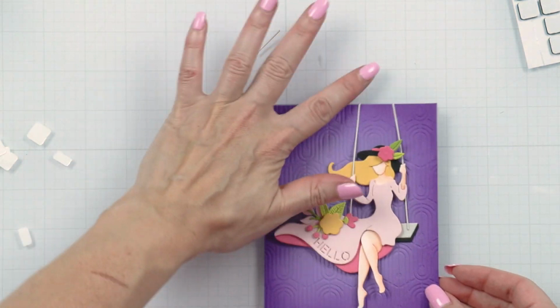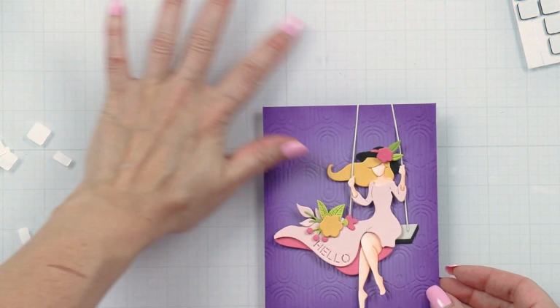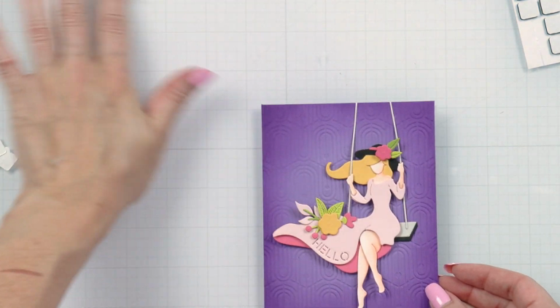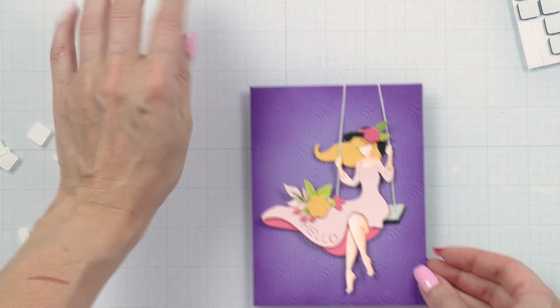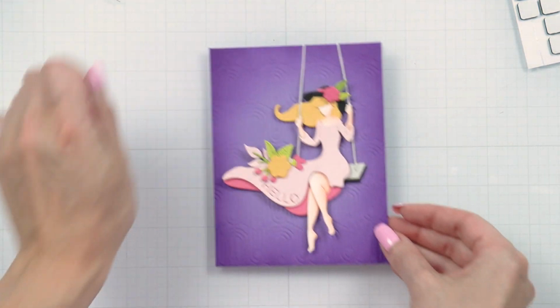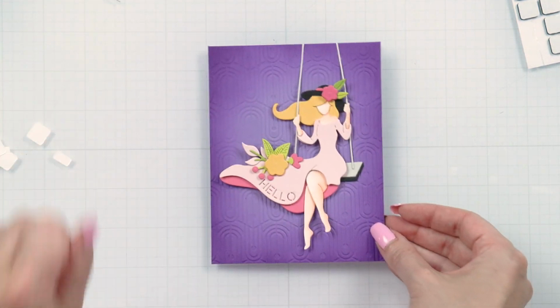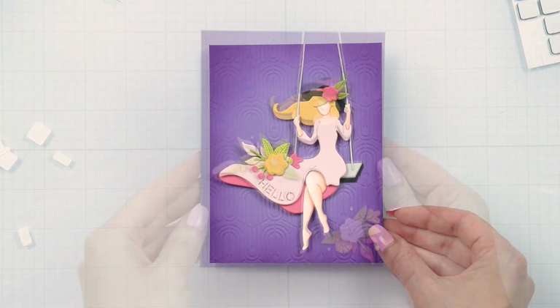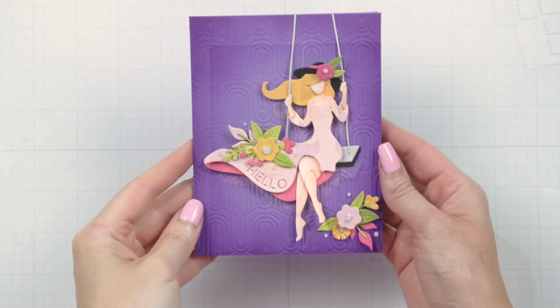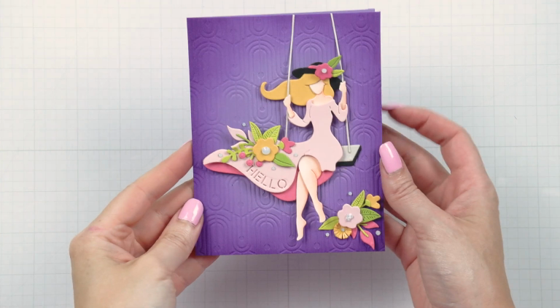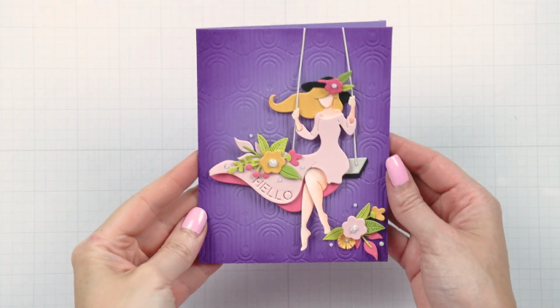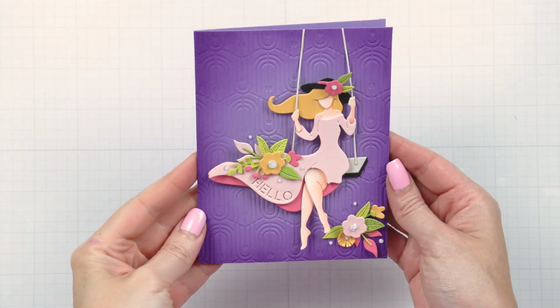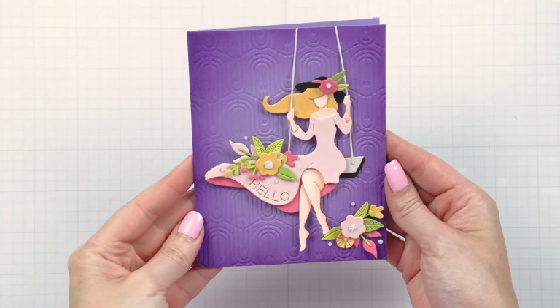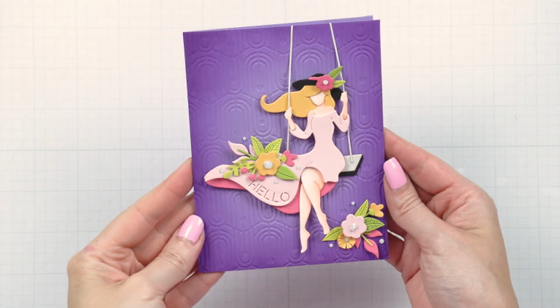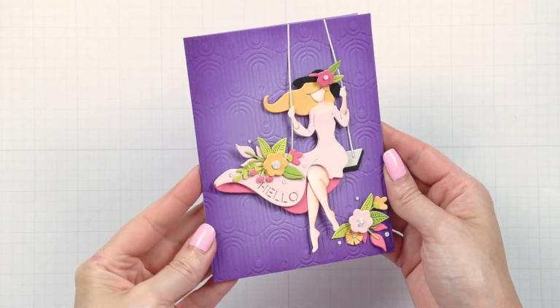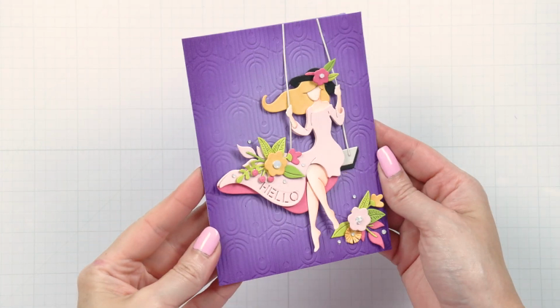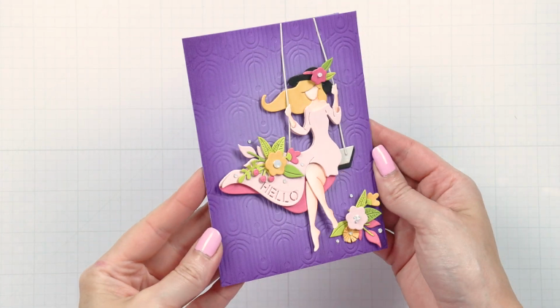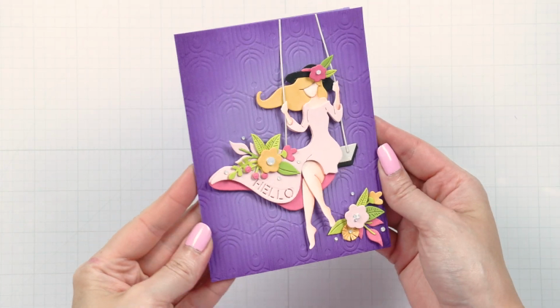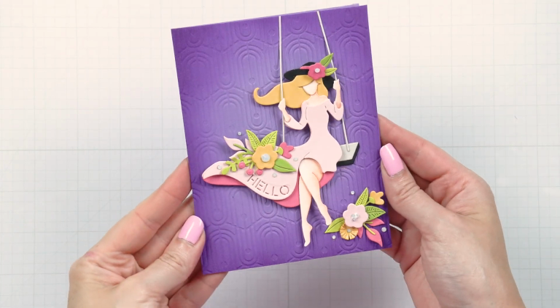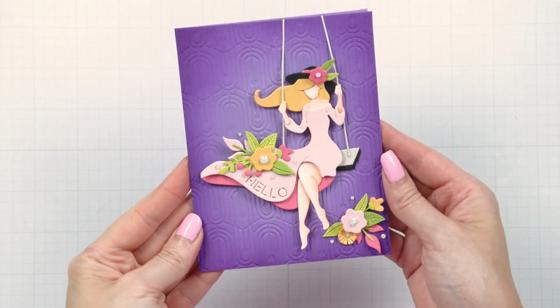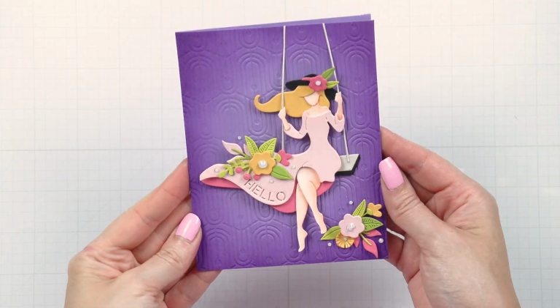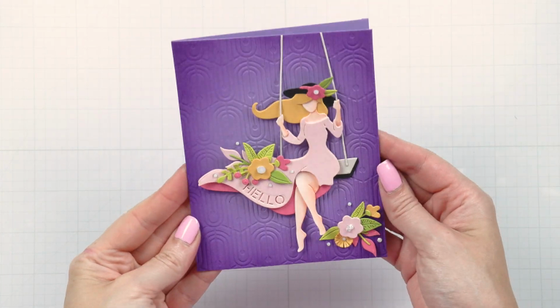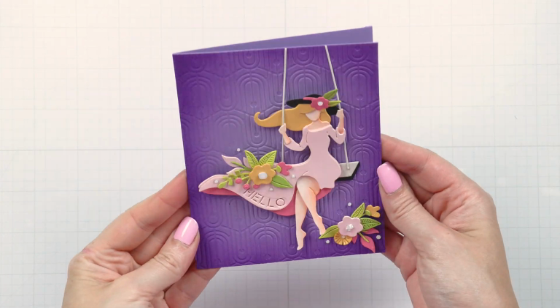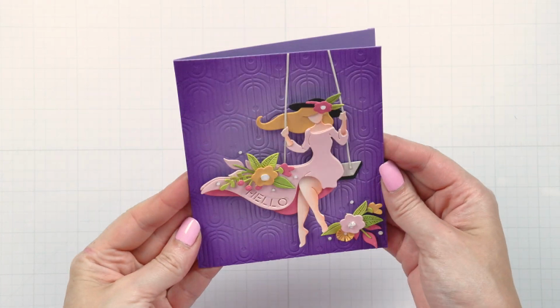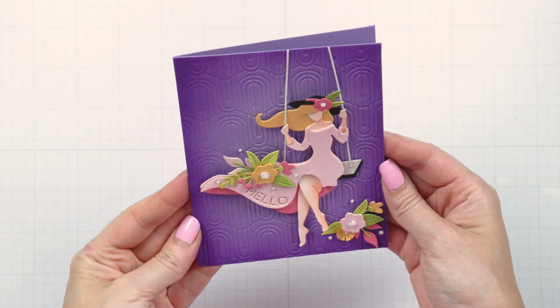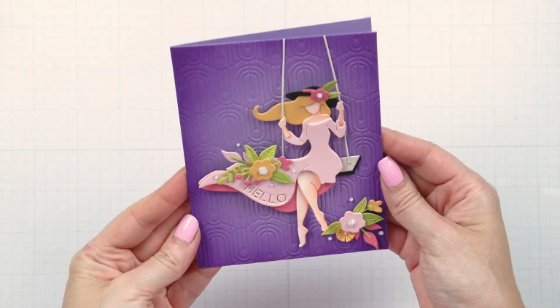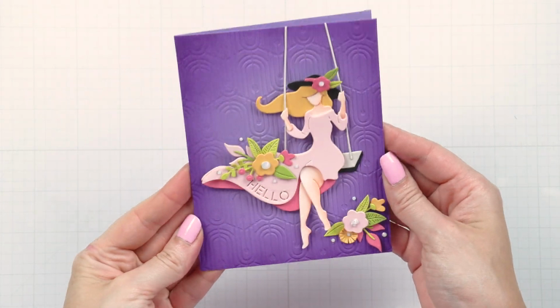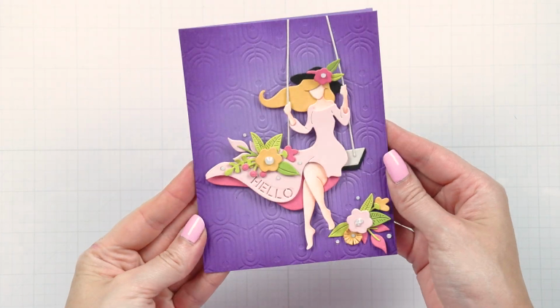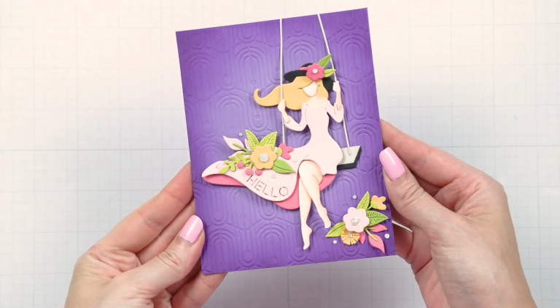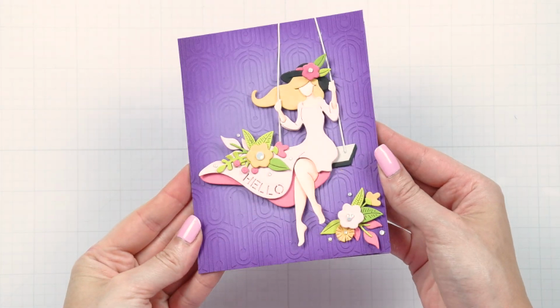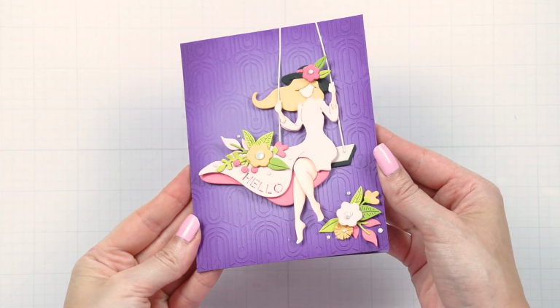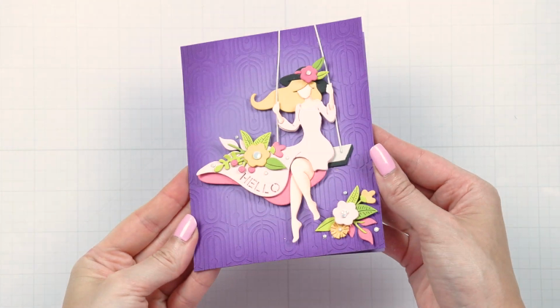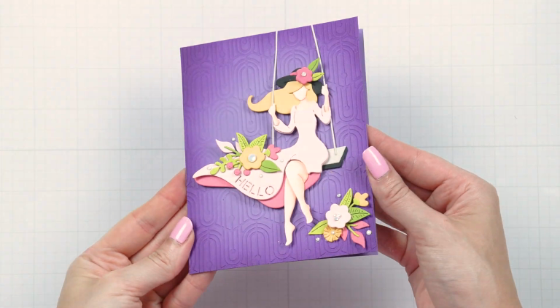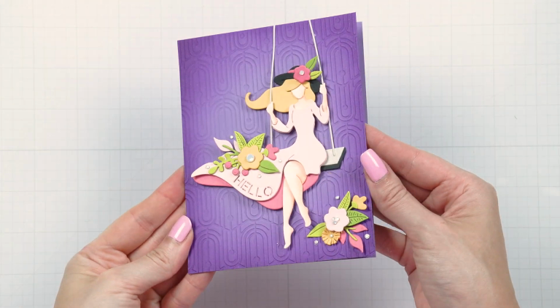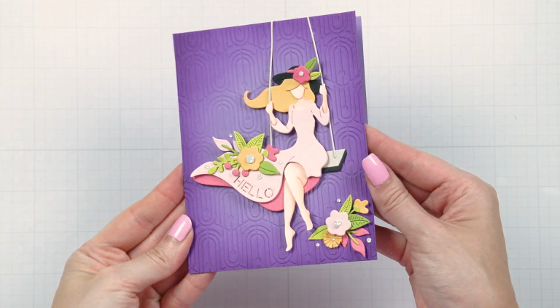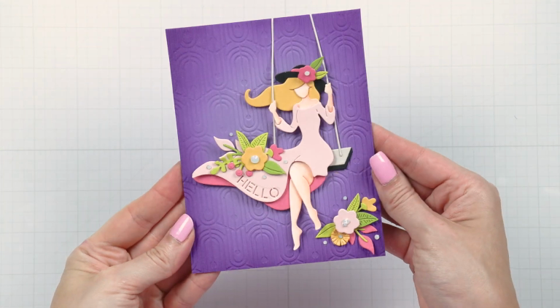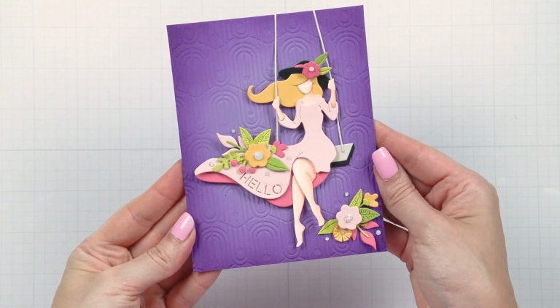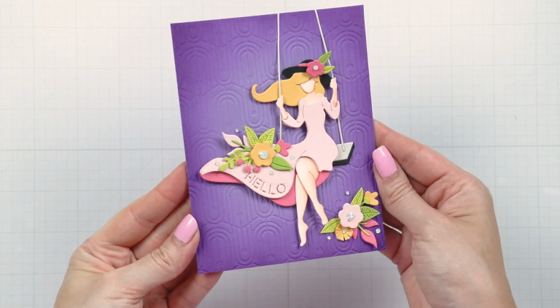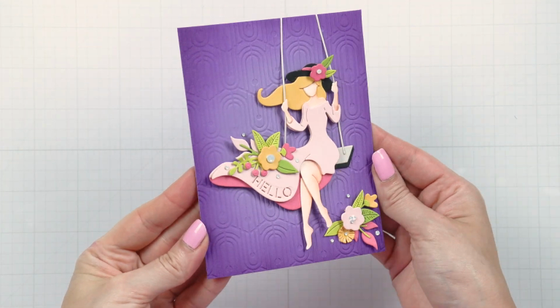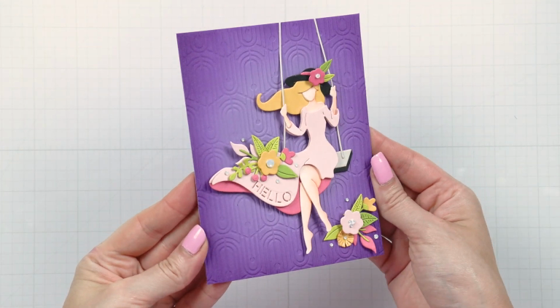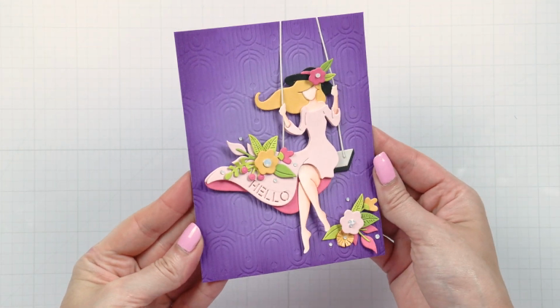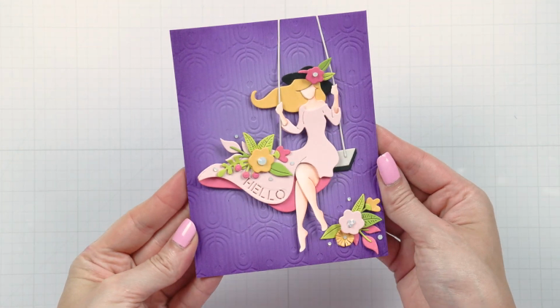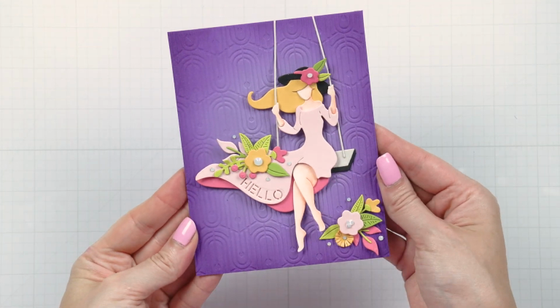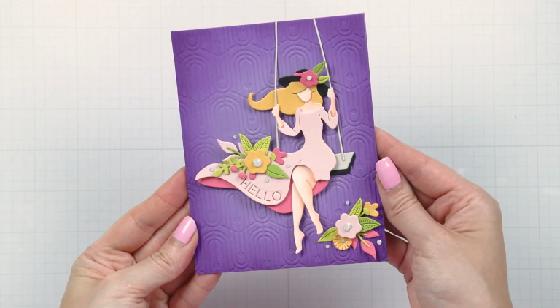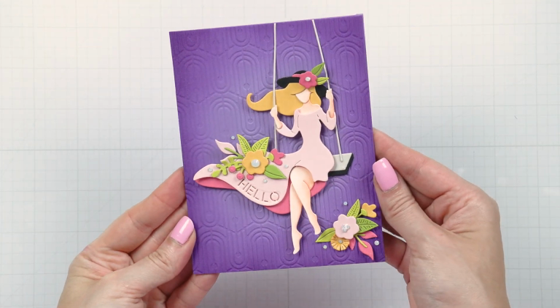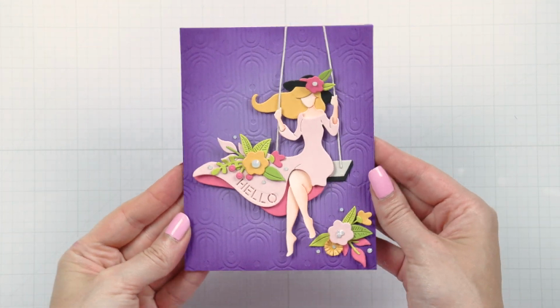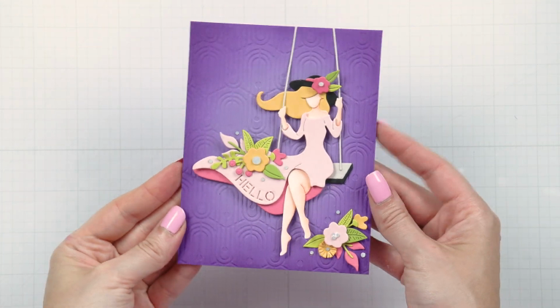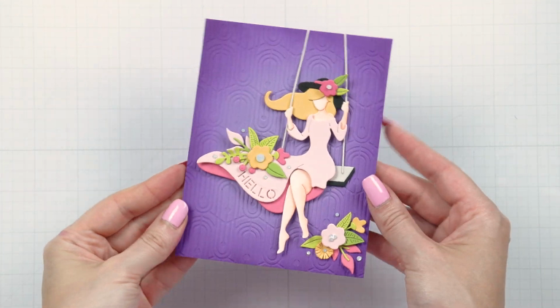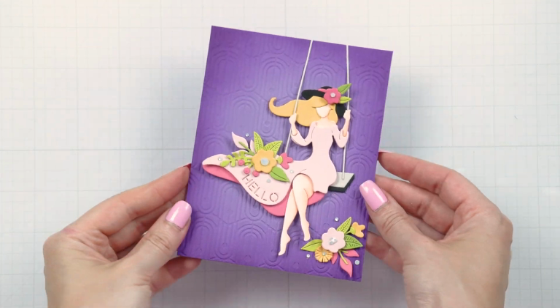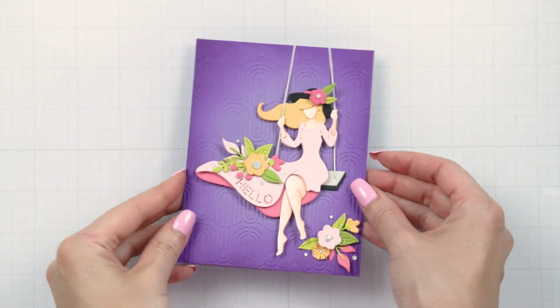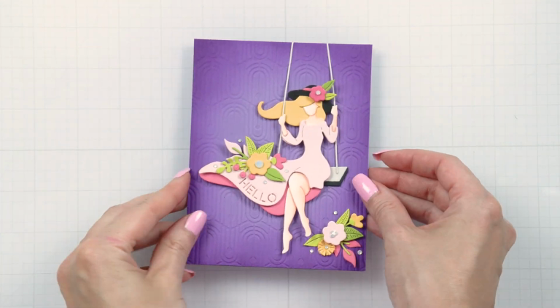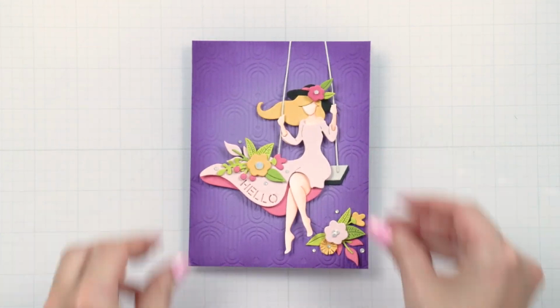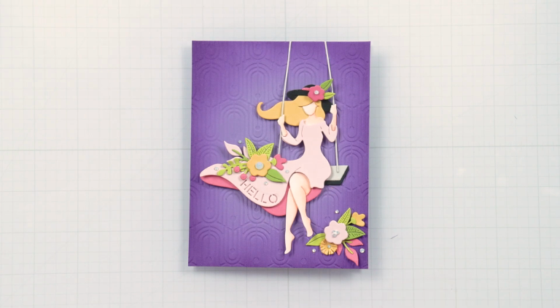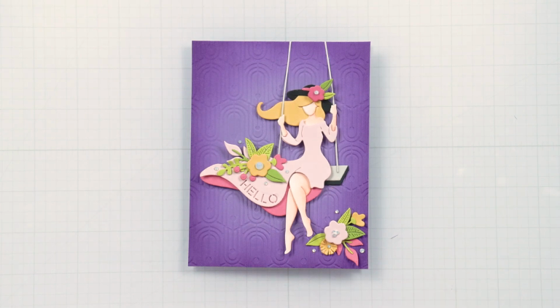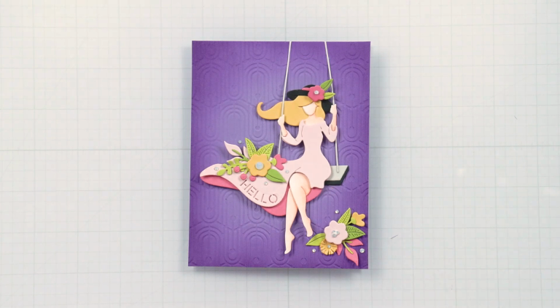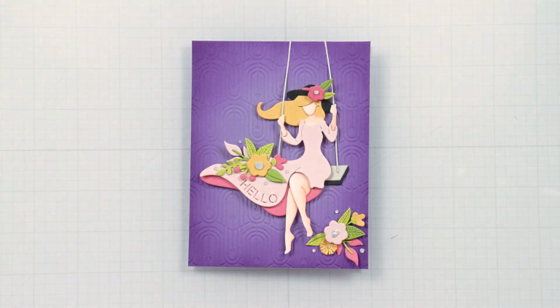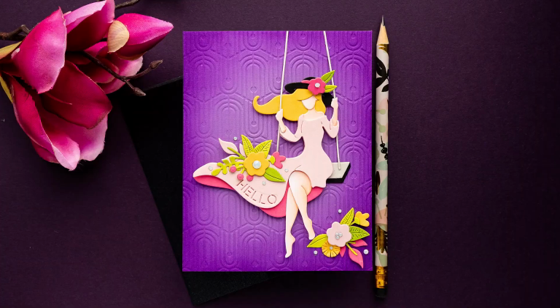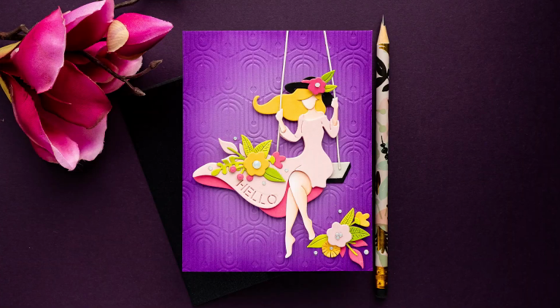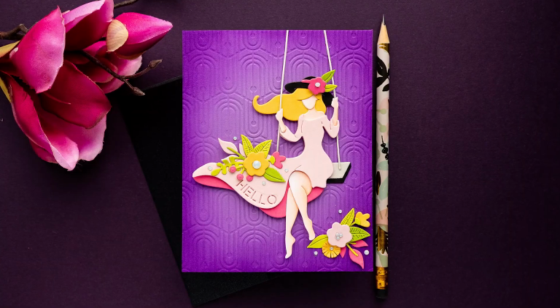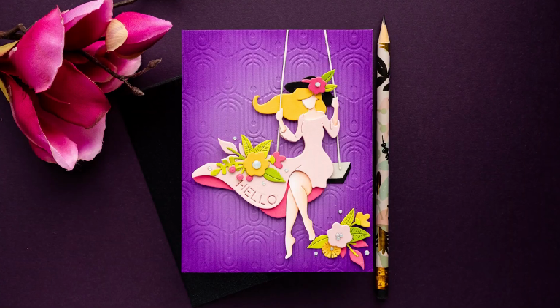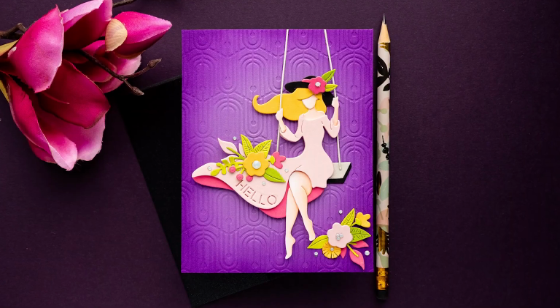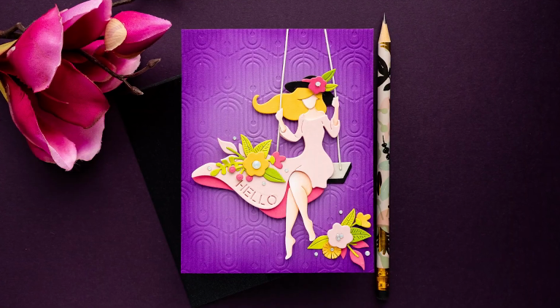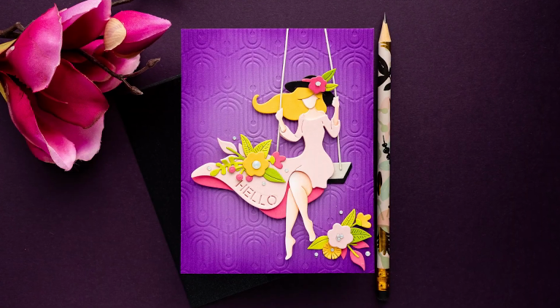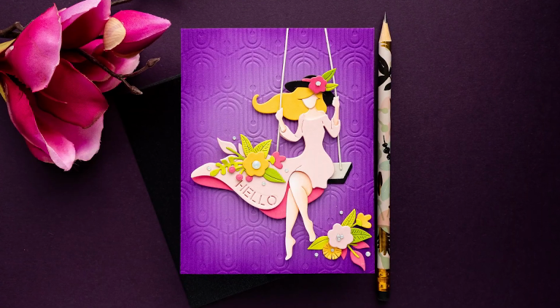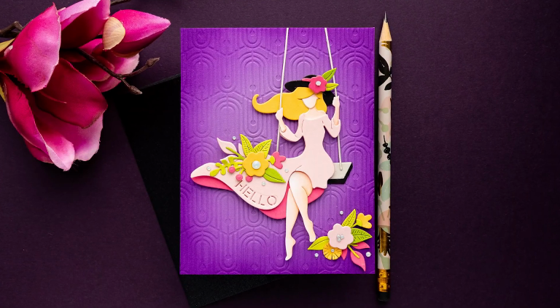Add a couple of gems and enjoy! Thanks for joining Spellbinders Club Kids — have fun creating!